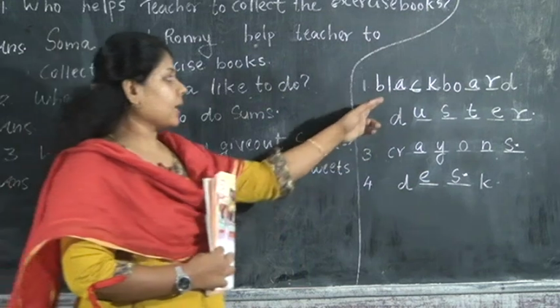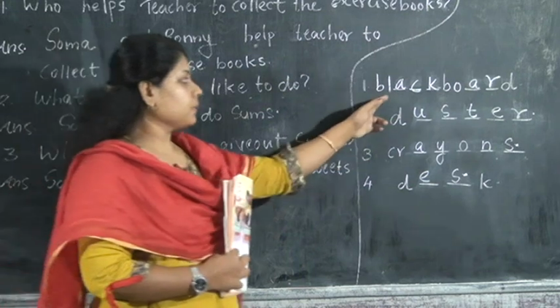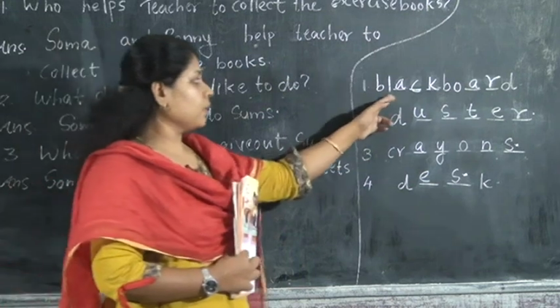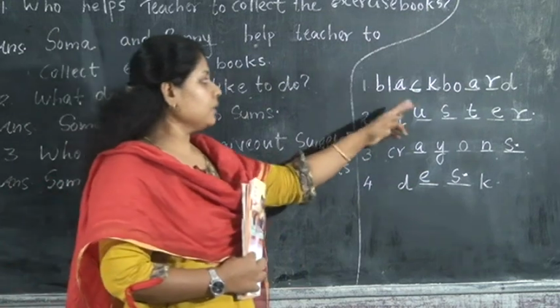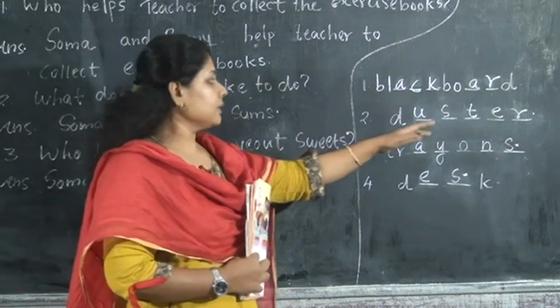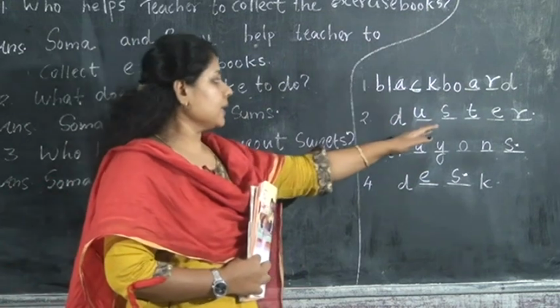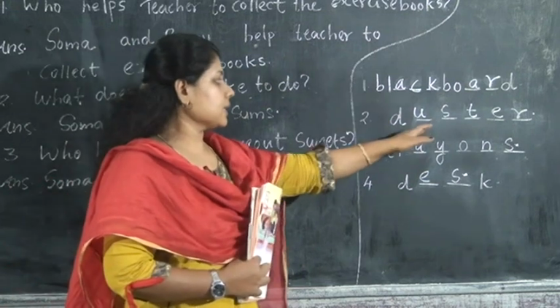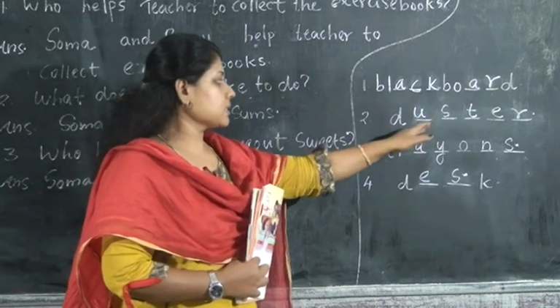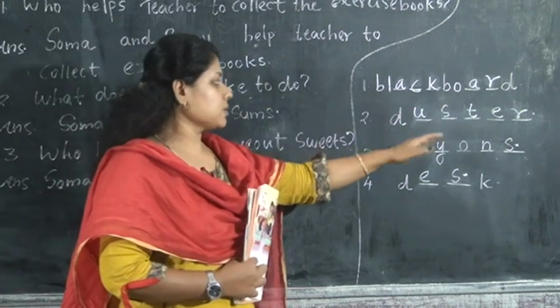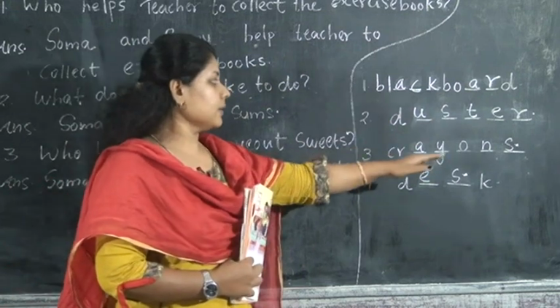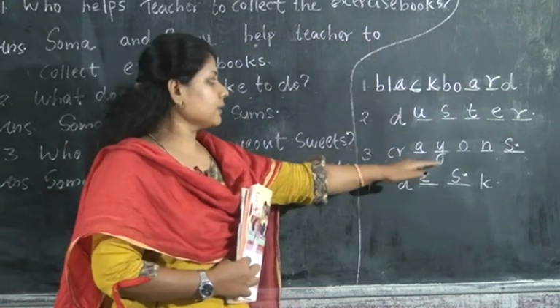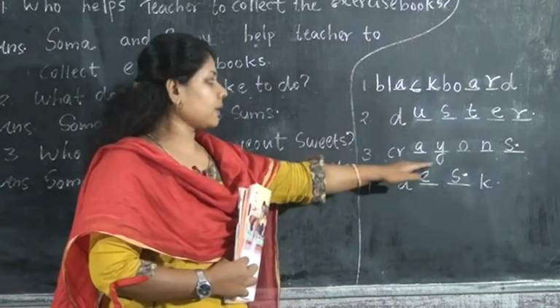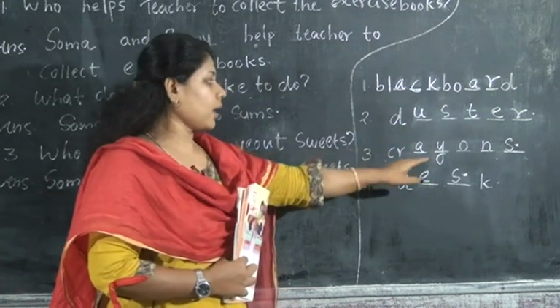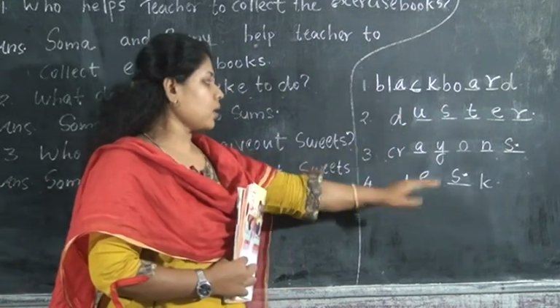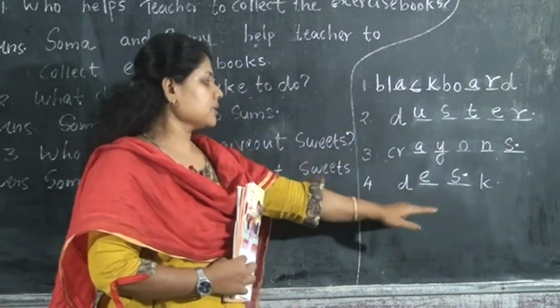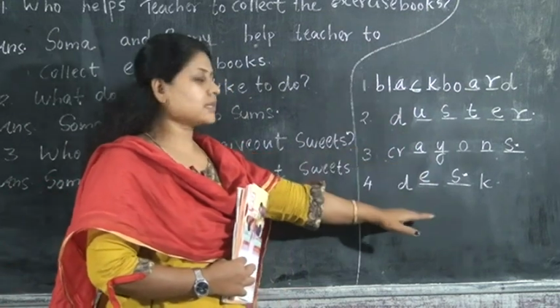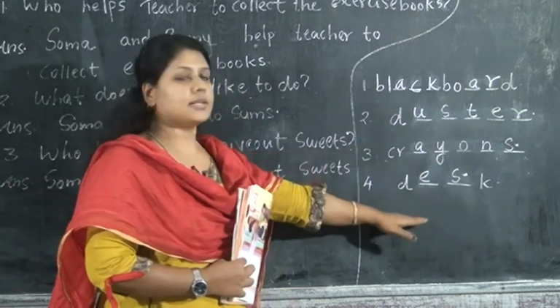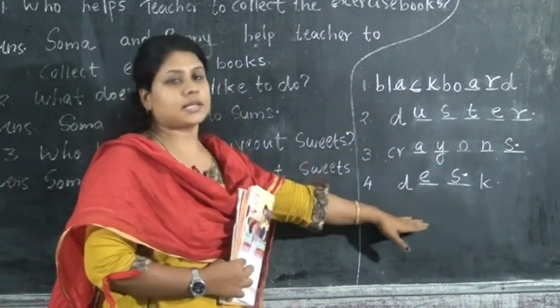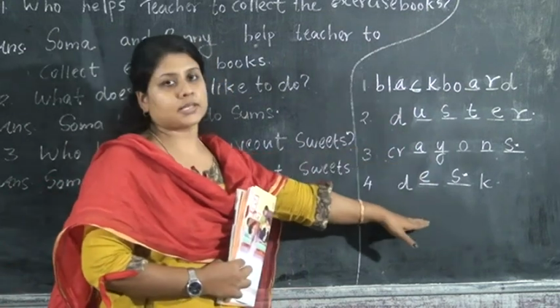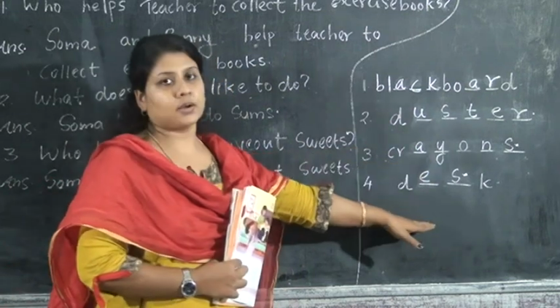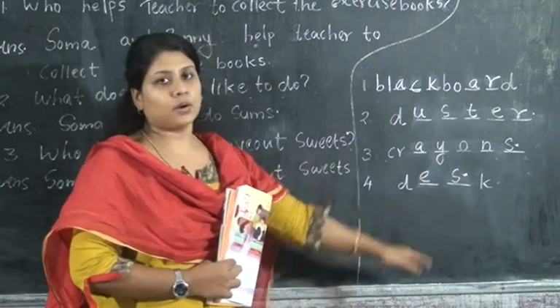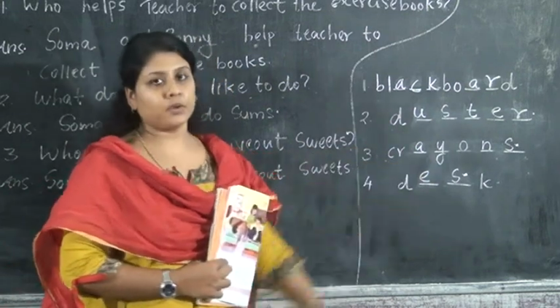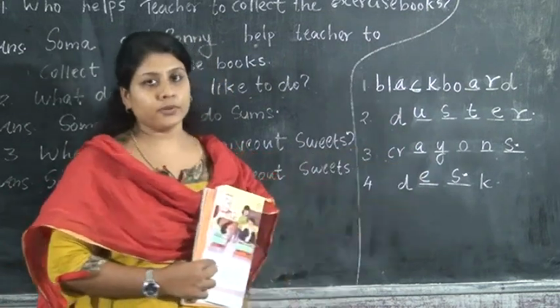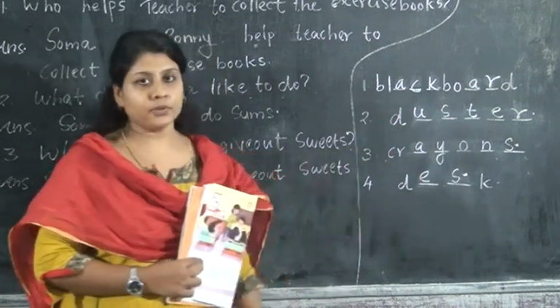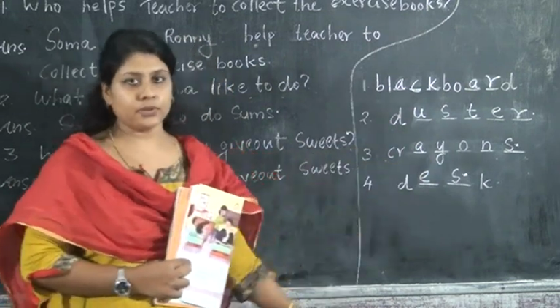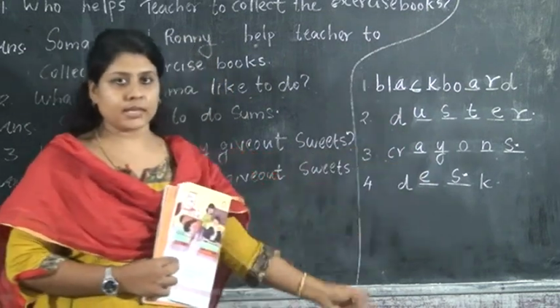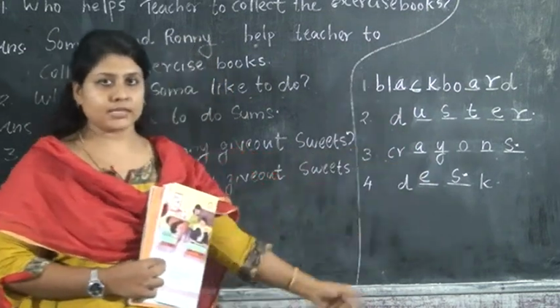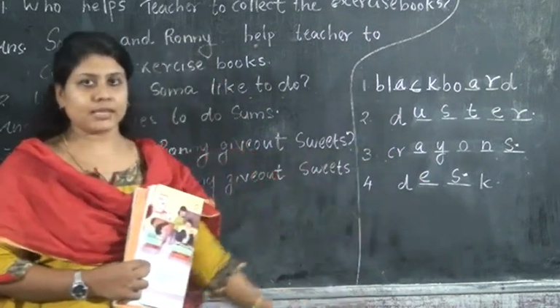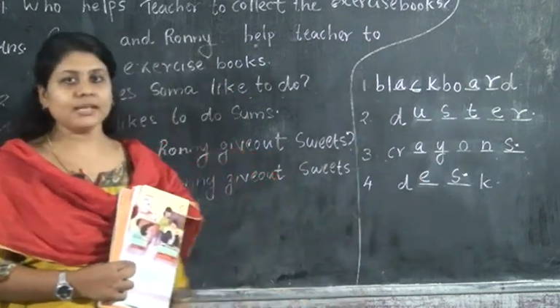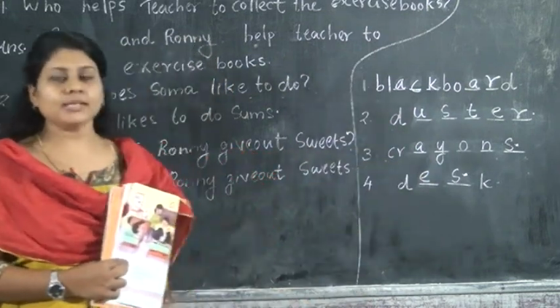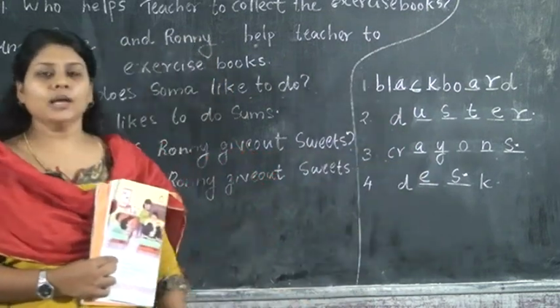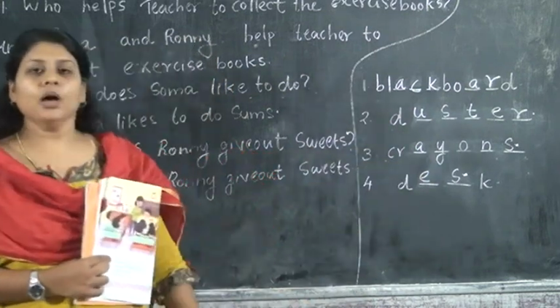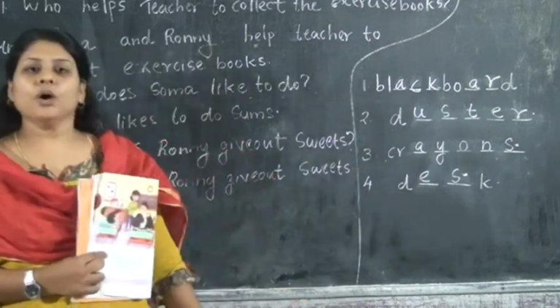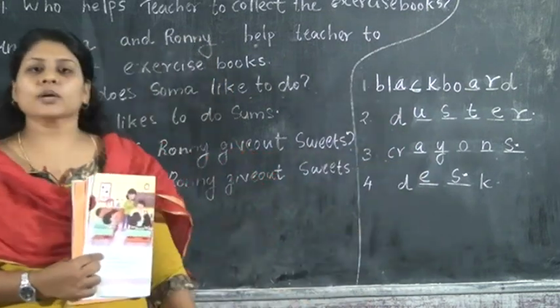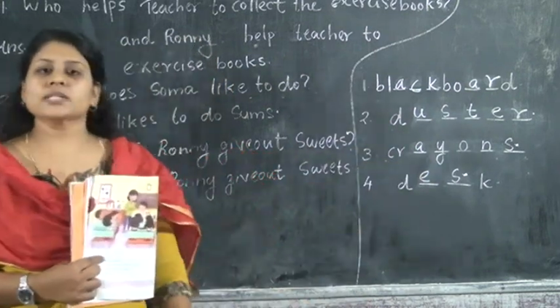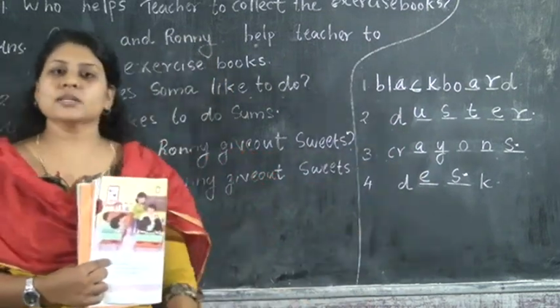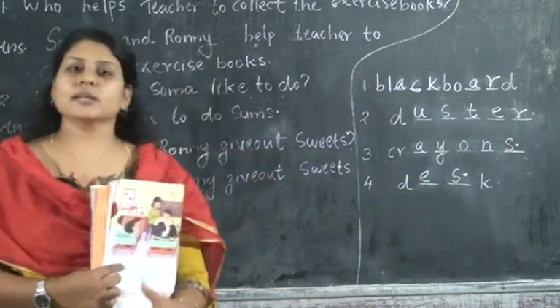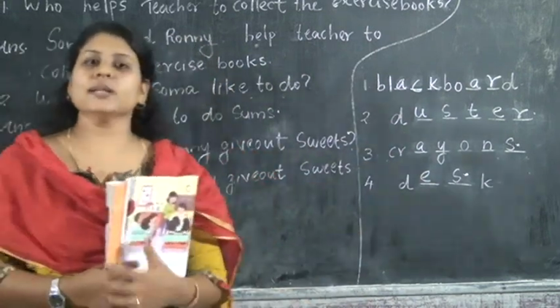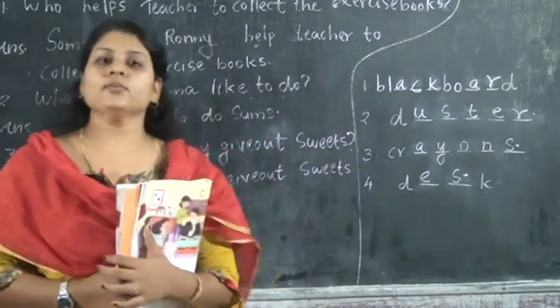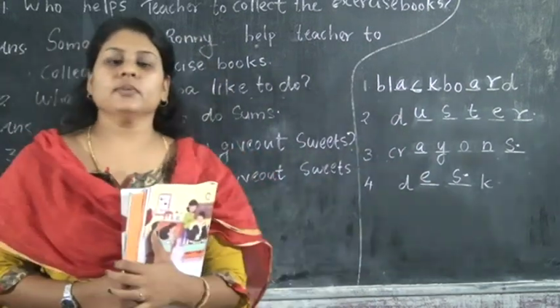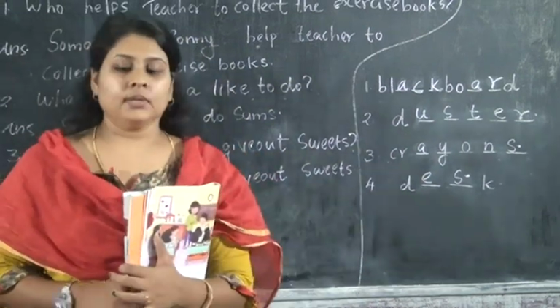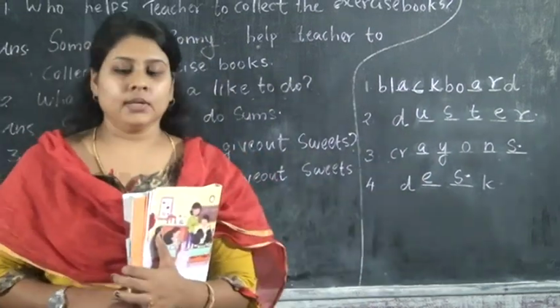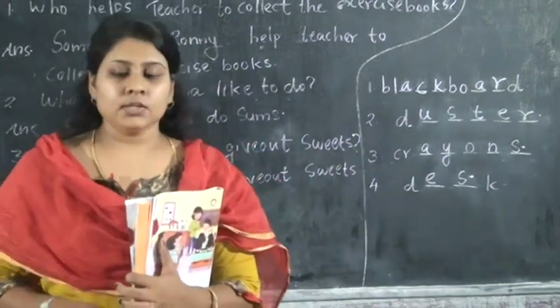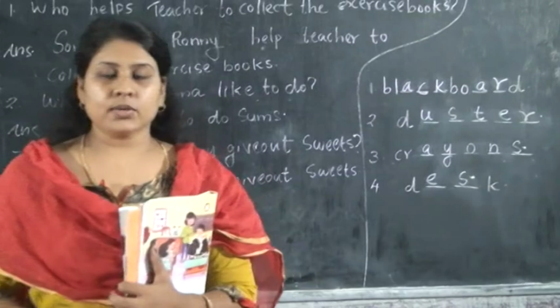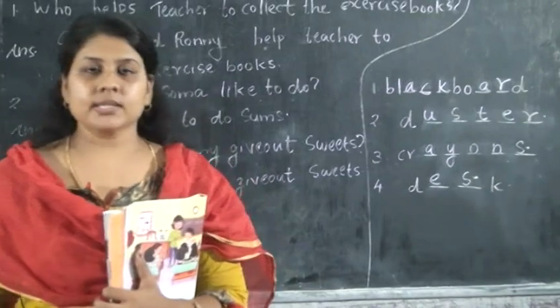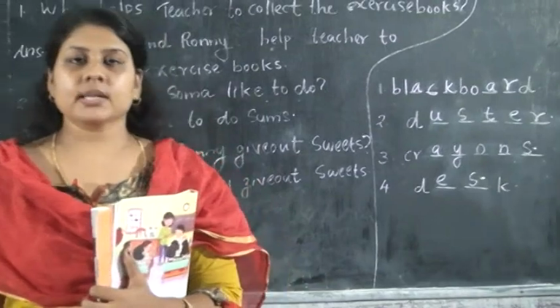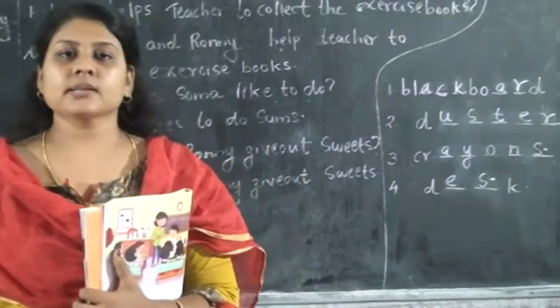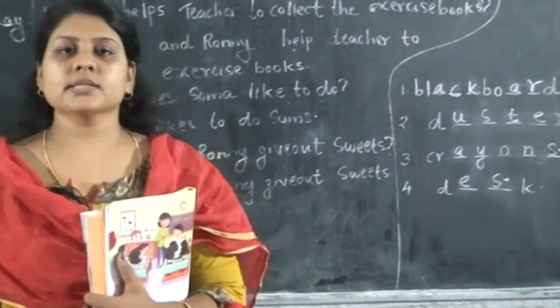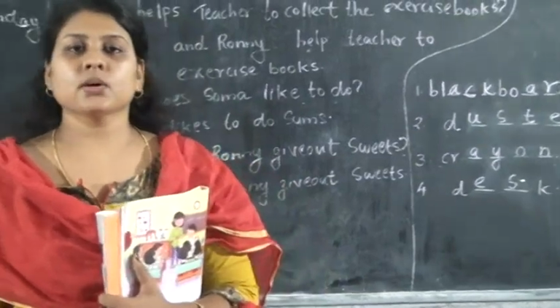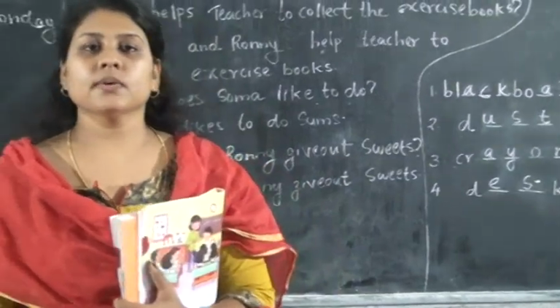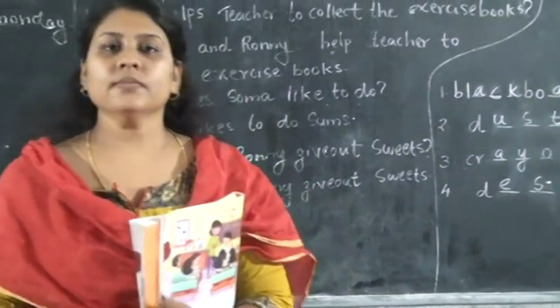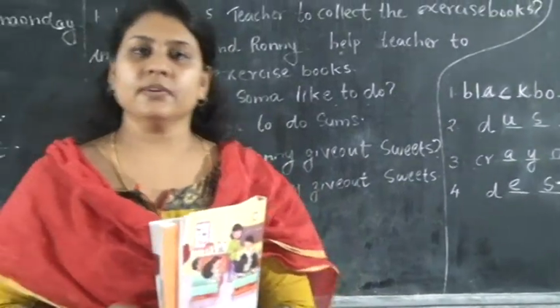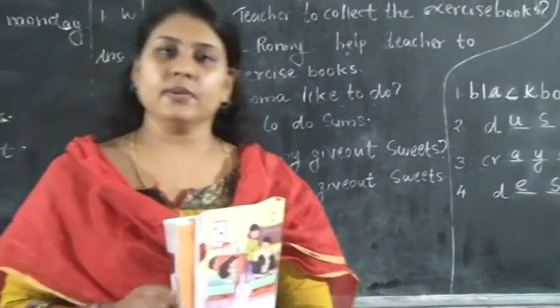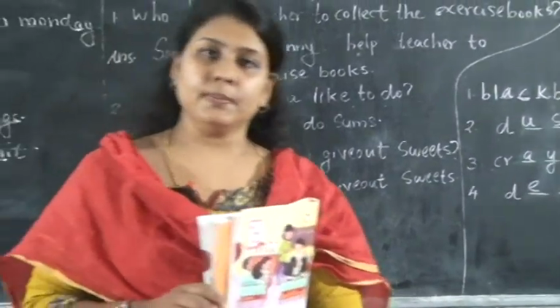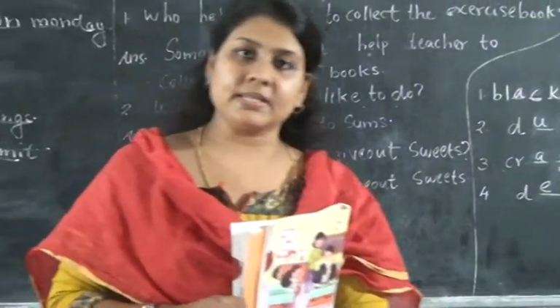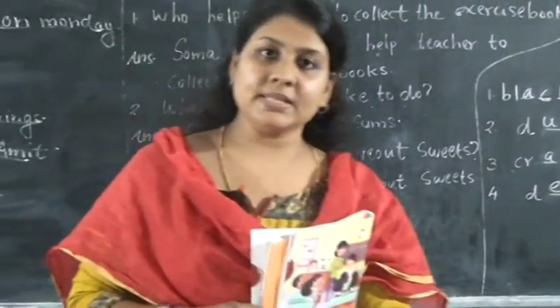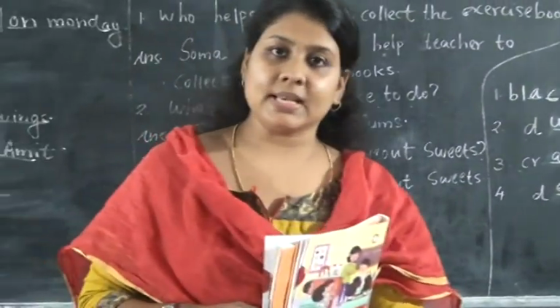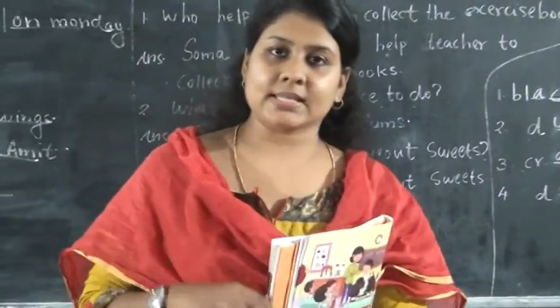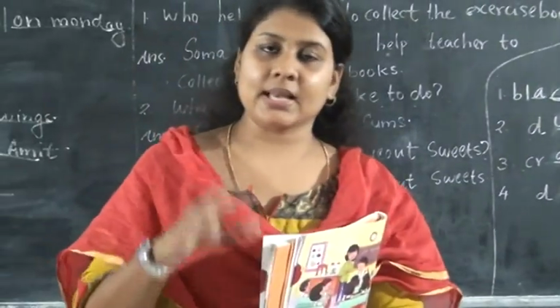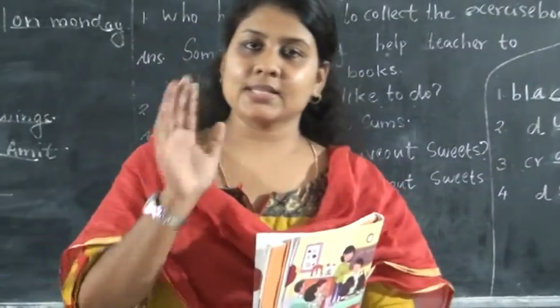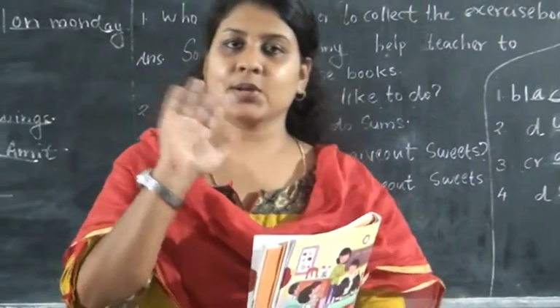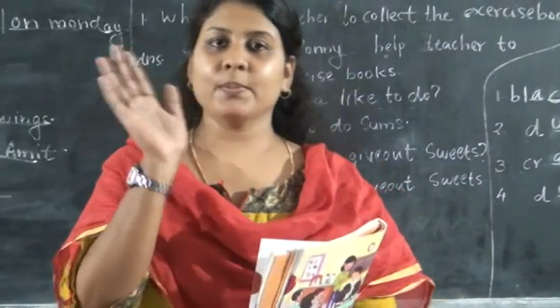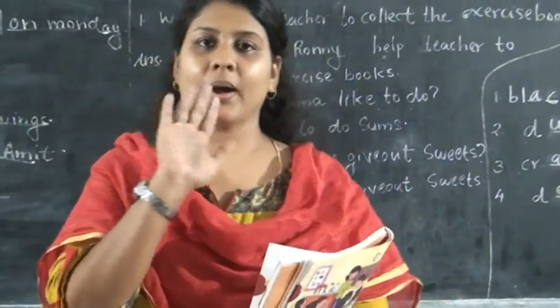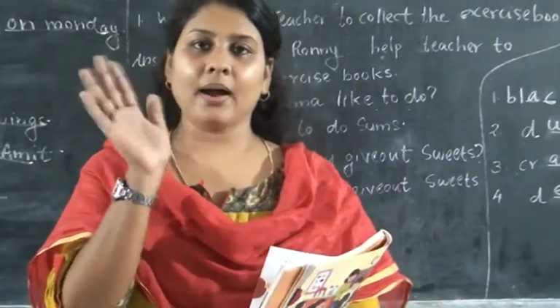The four classroom words are: blackboard, duster, crayons, and desk. All of you do the exercise. Today's class is over. We will meet you in the next class, children. Bye.